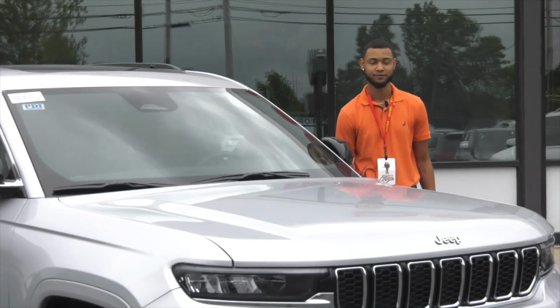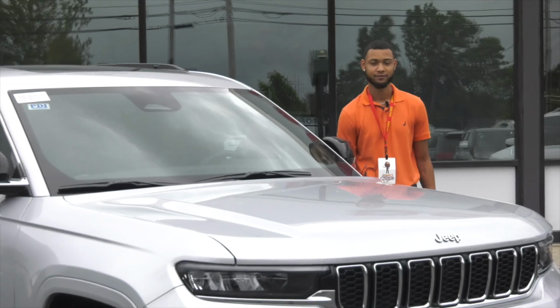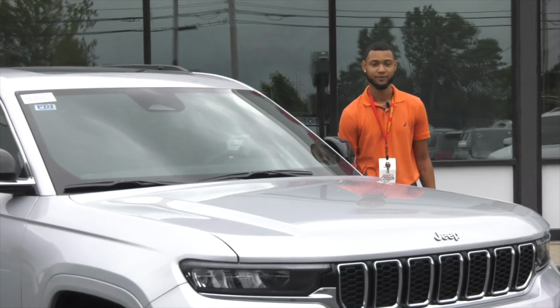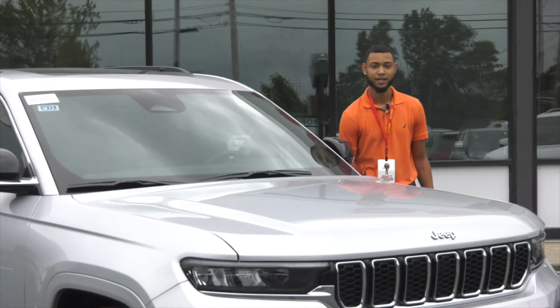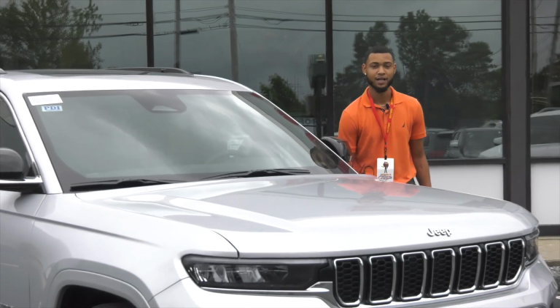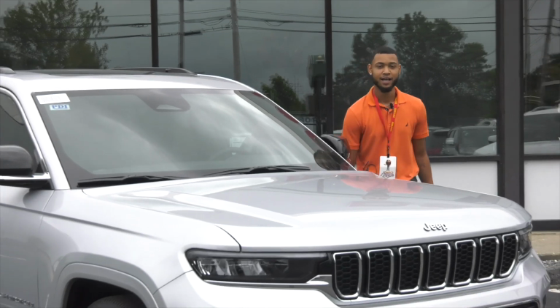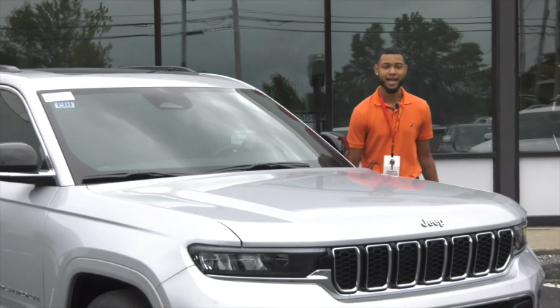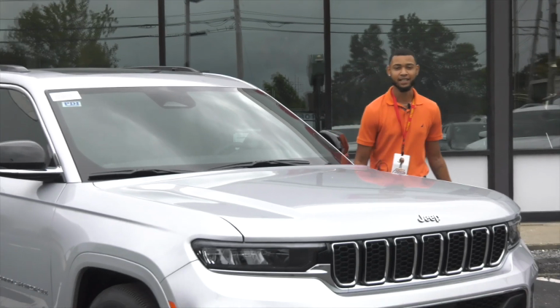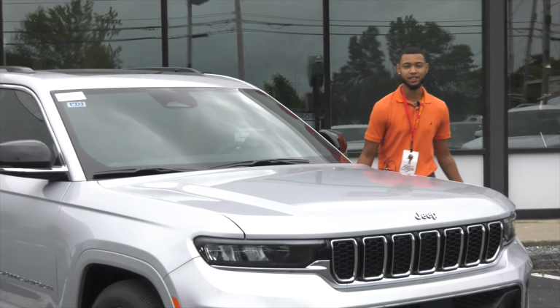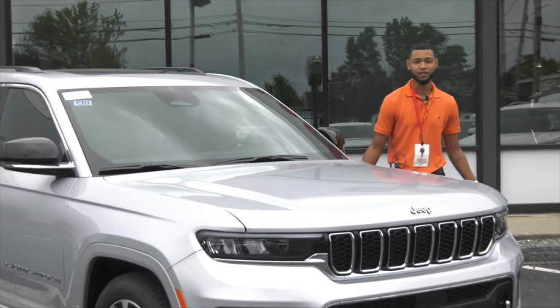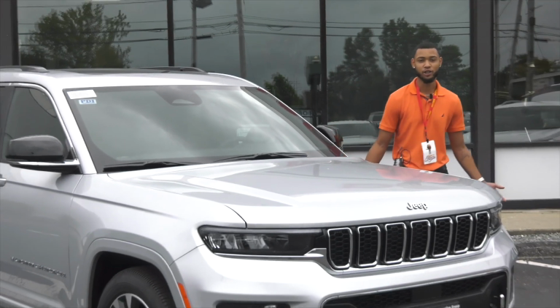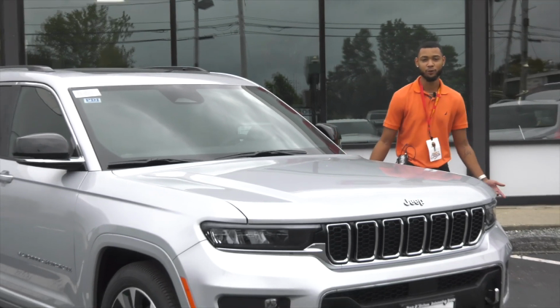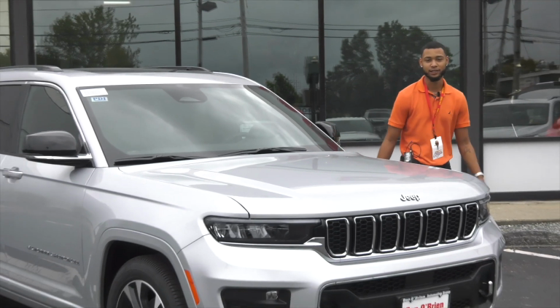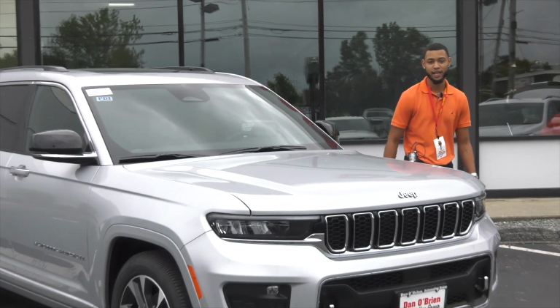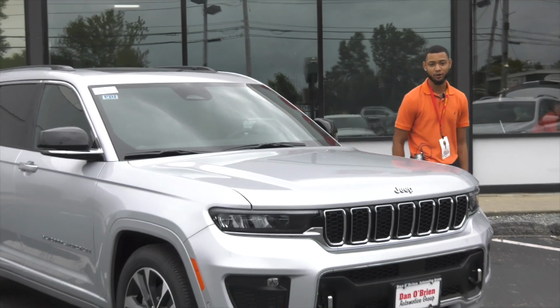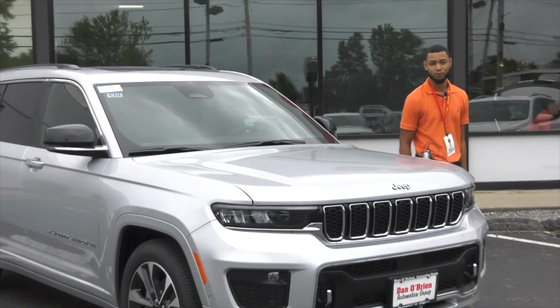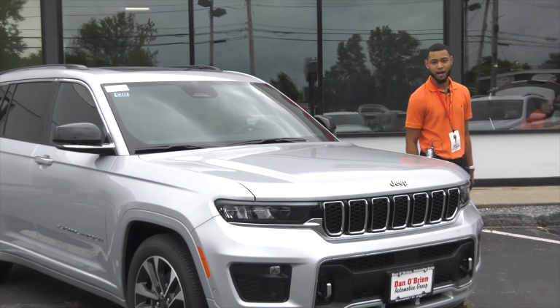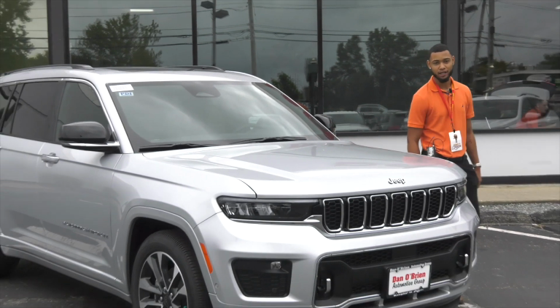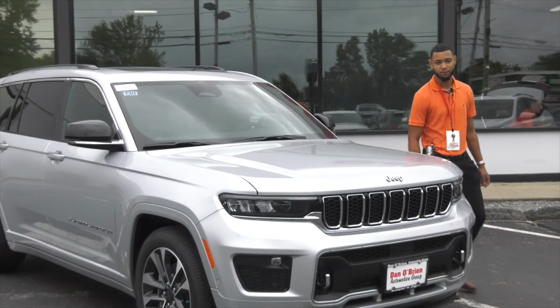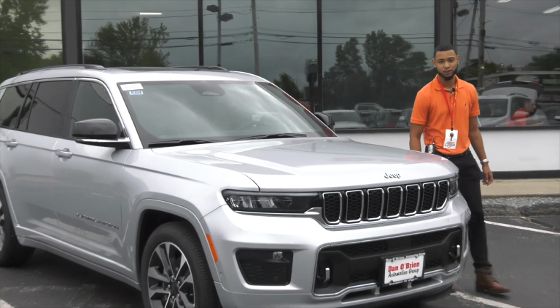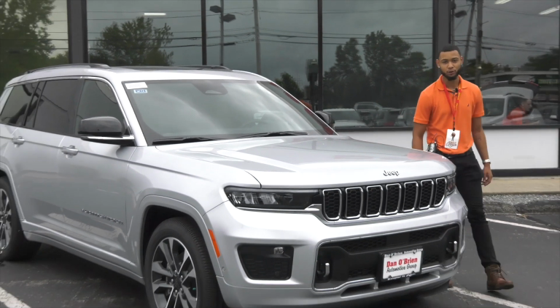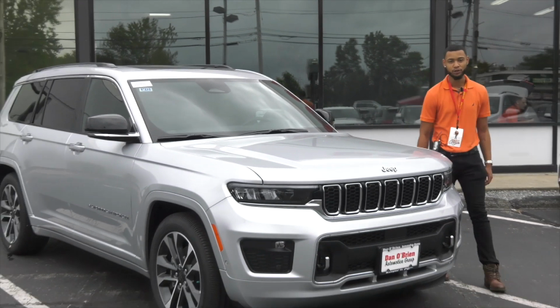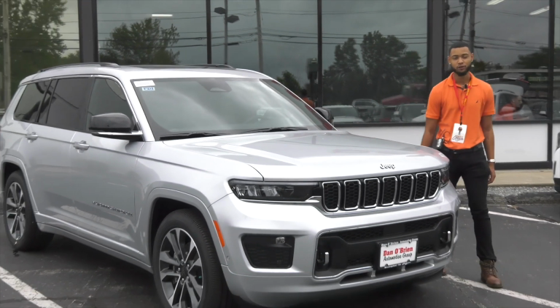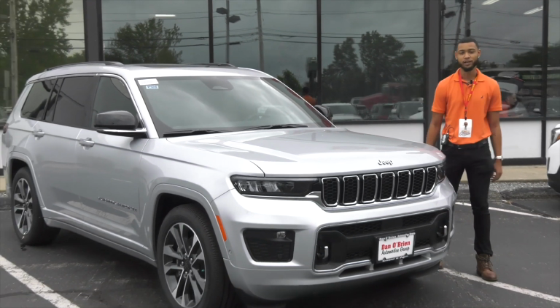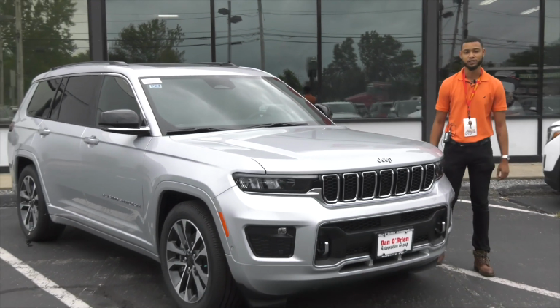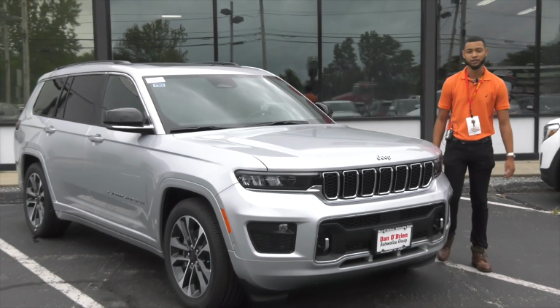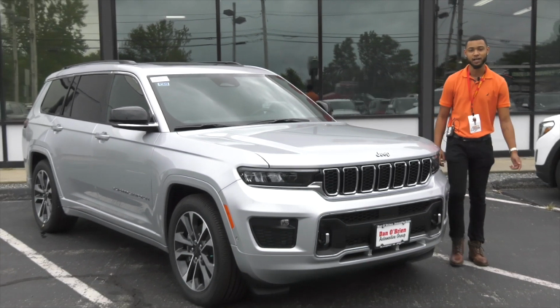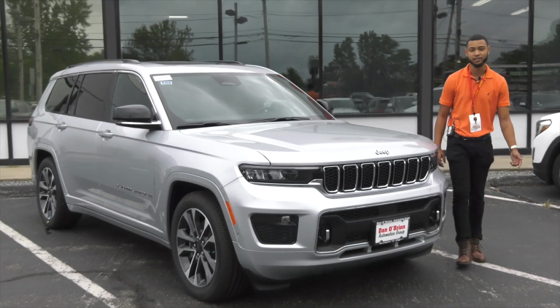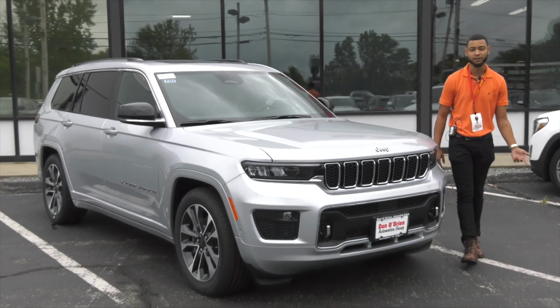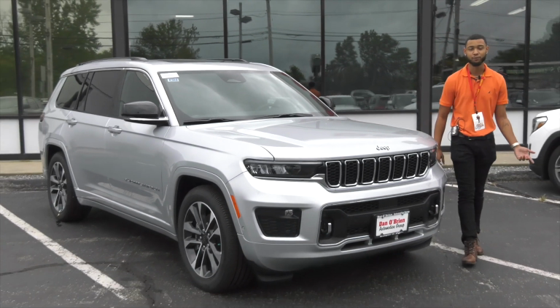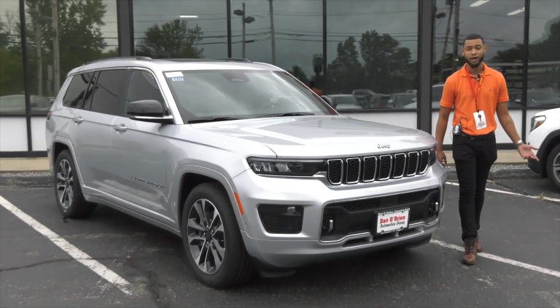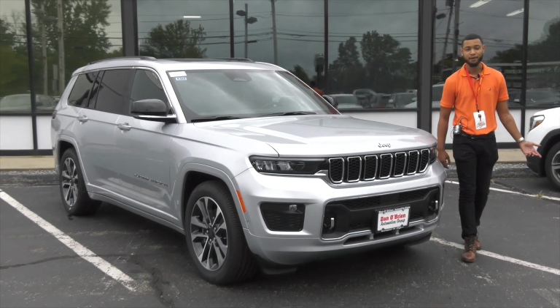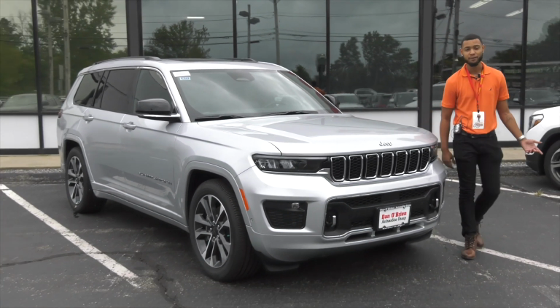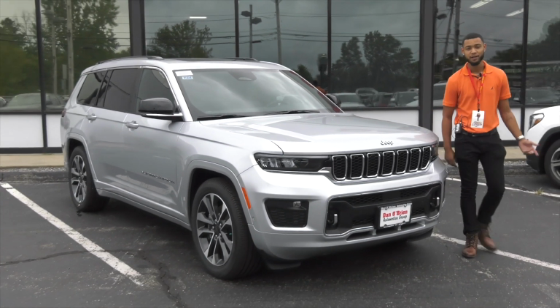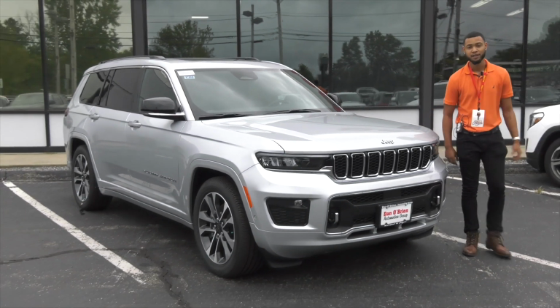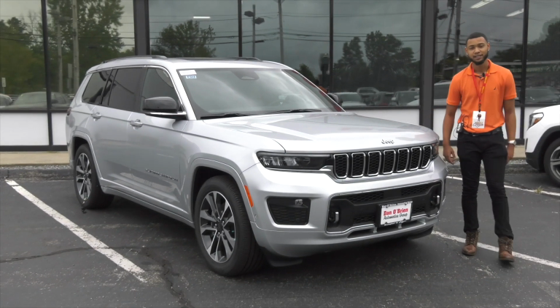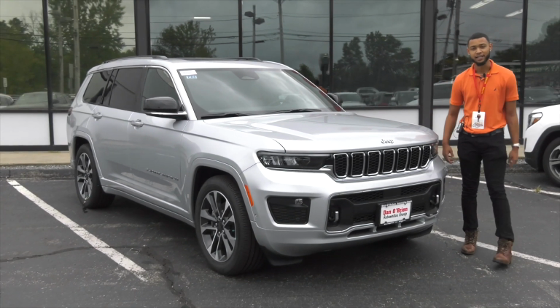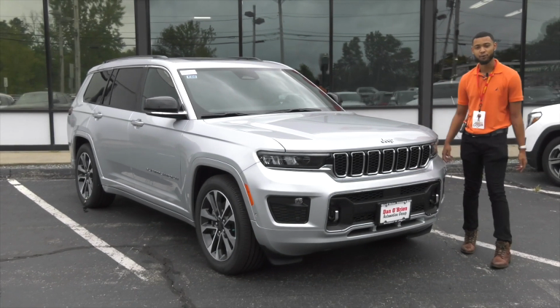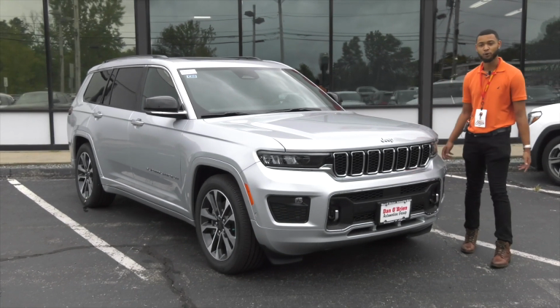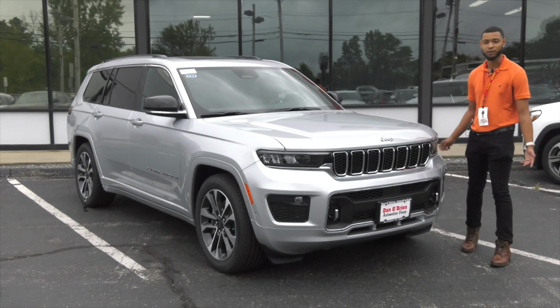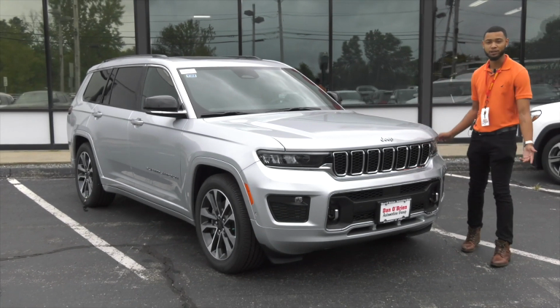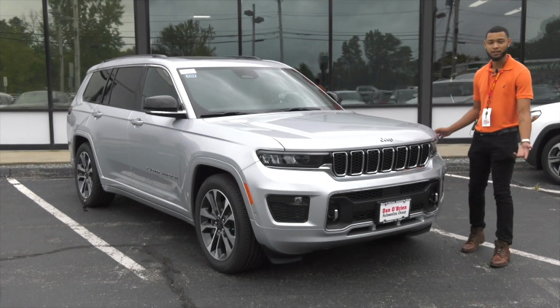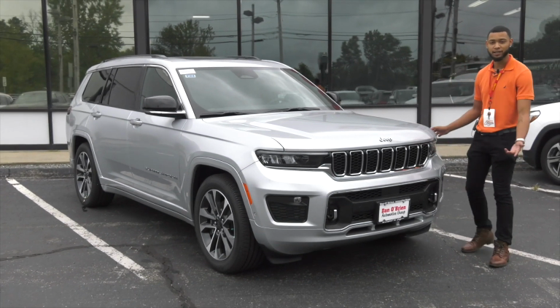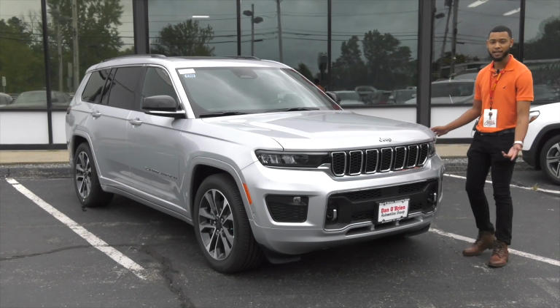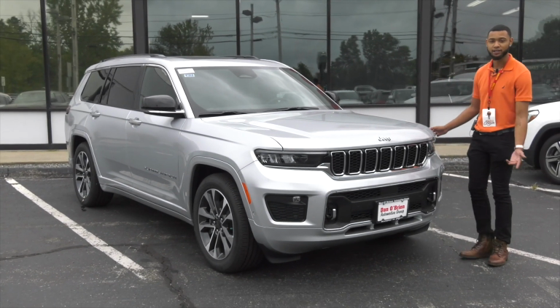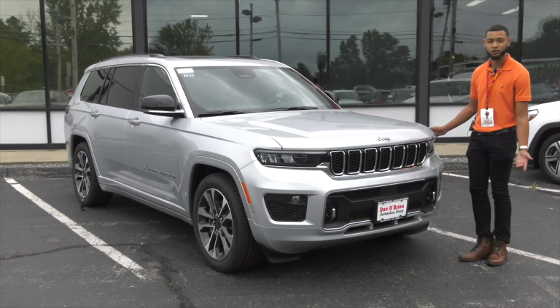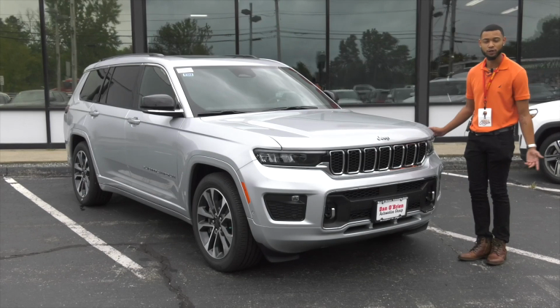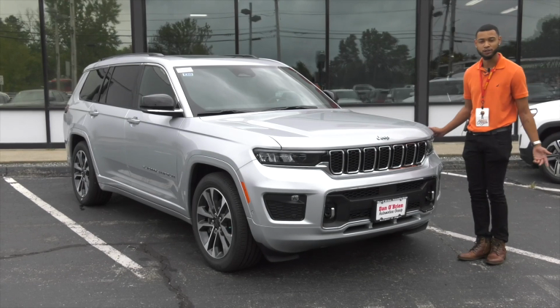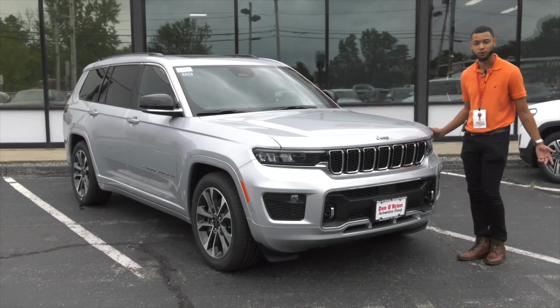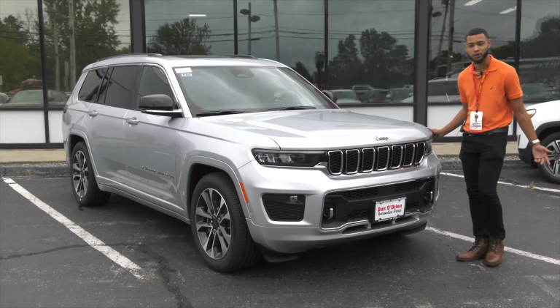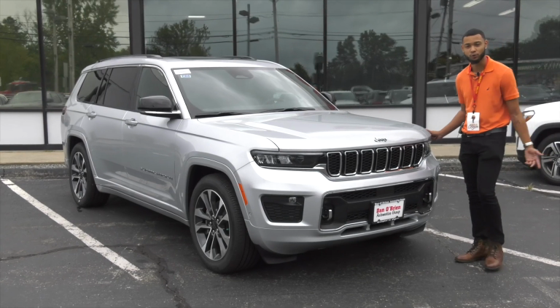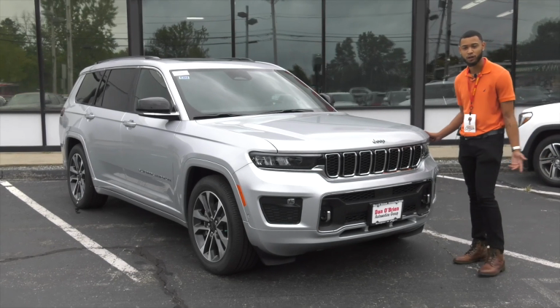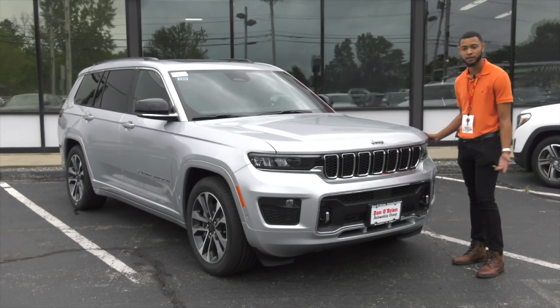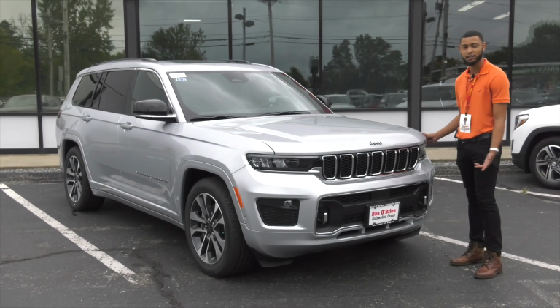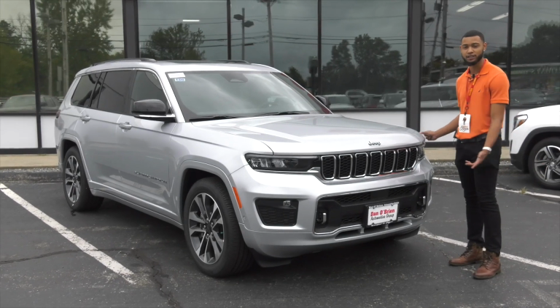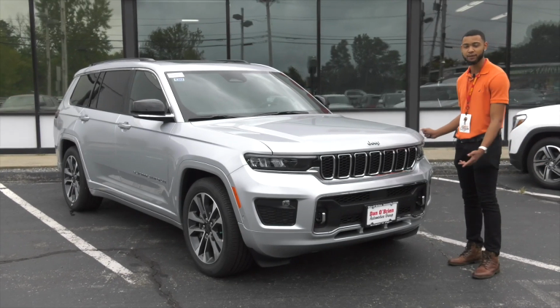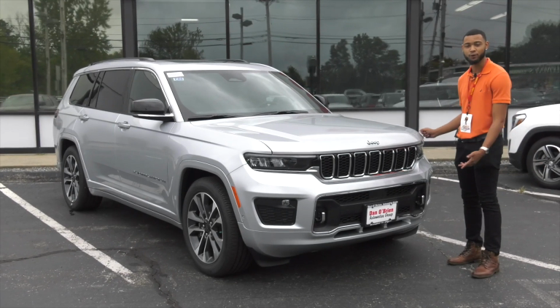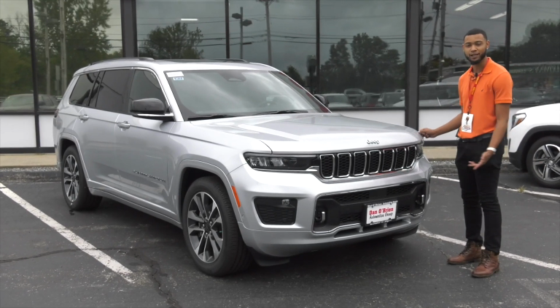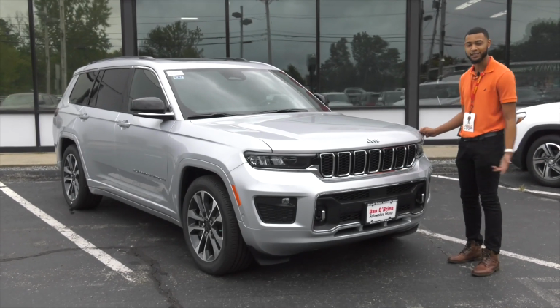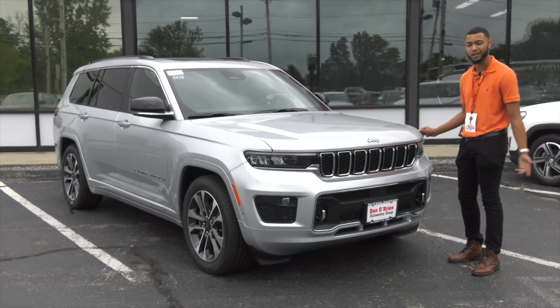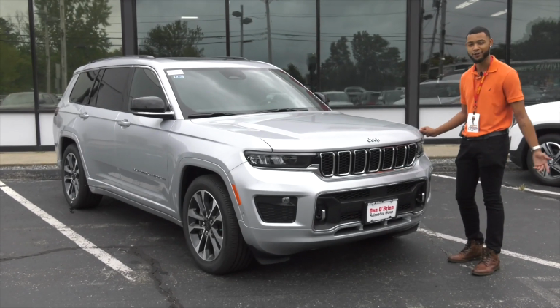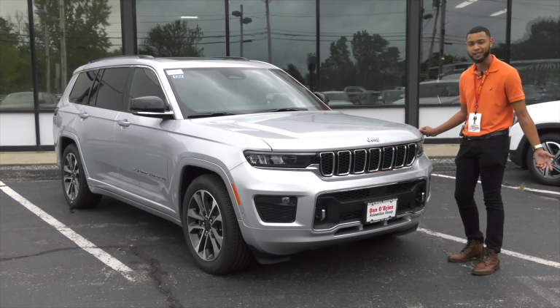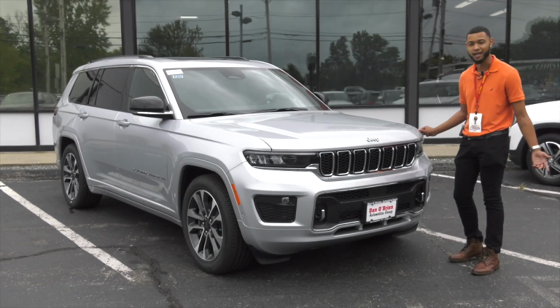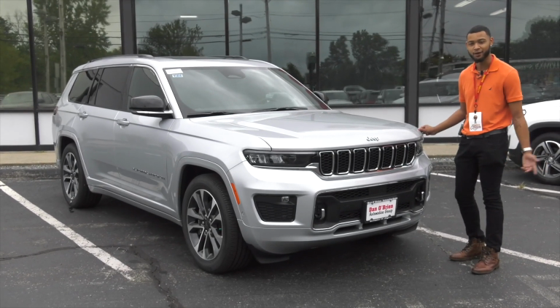Hey, it's Andre with Dan O'Brien and Methuen Chrysler Dodge Jeep Ram. Today we'll be looking at the 2021 Jeep Grand Cherokee L.